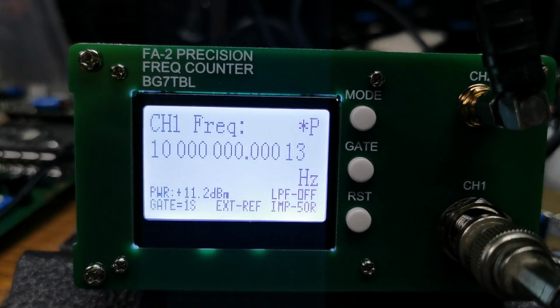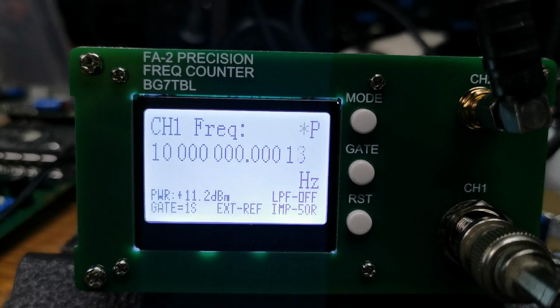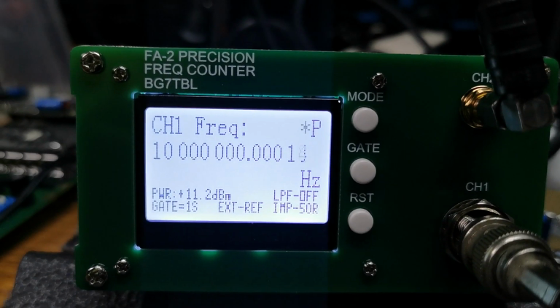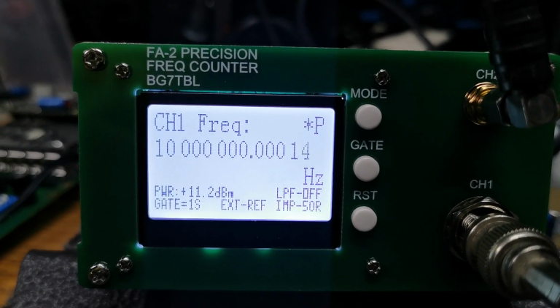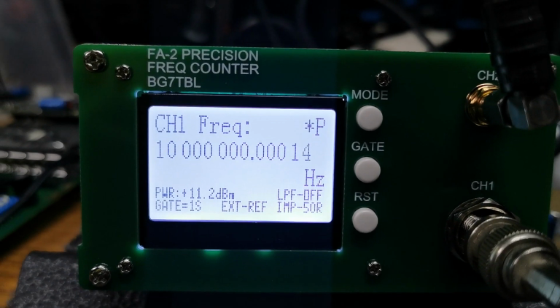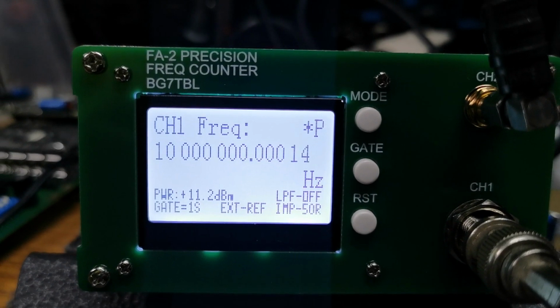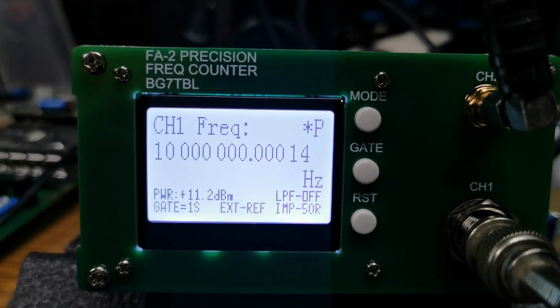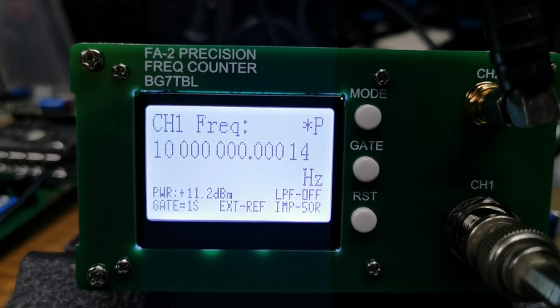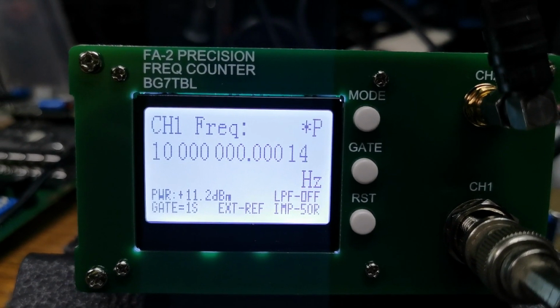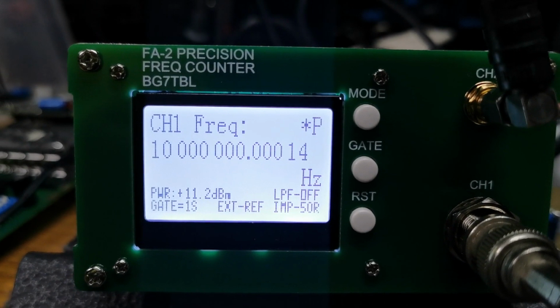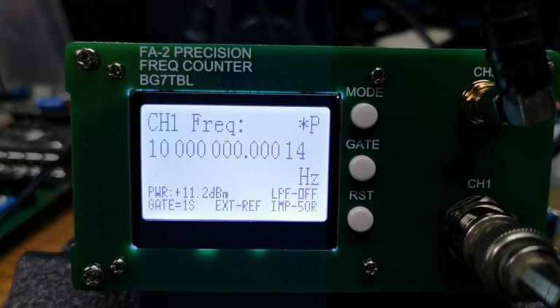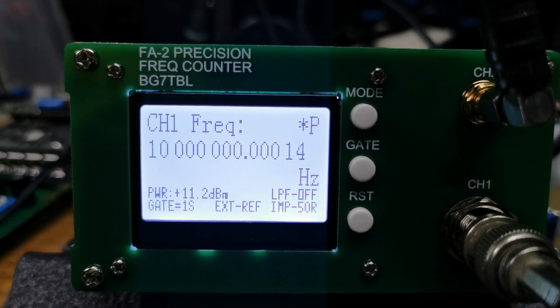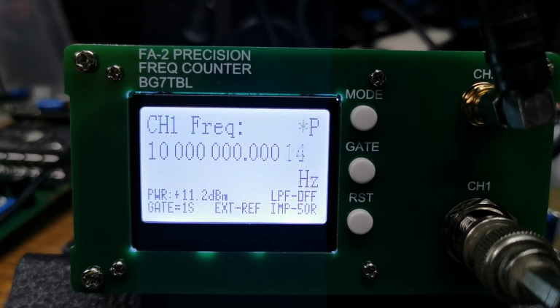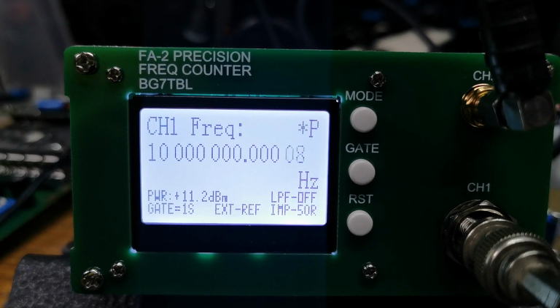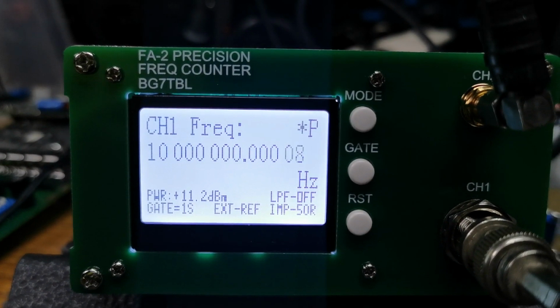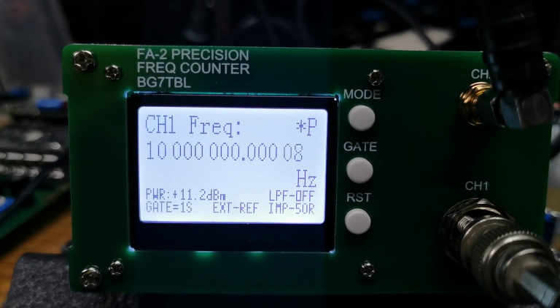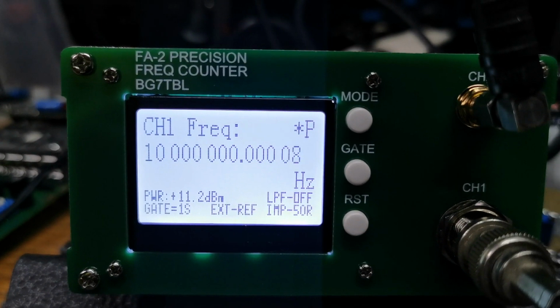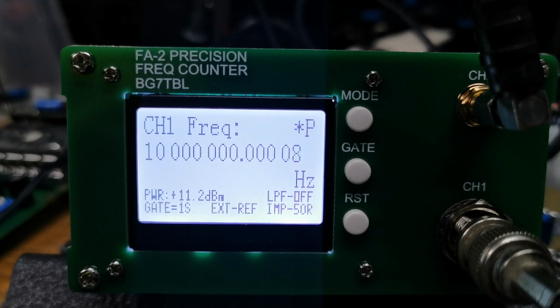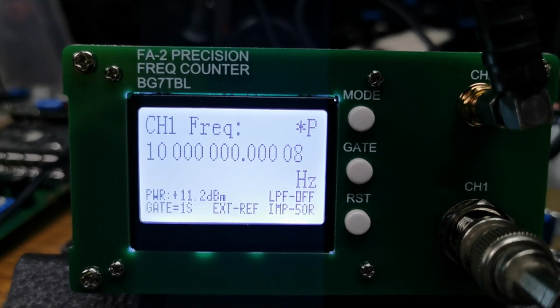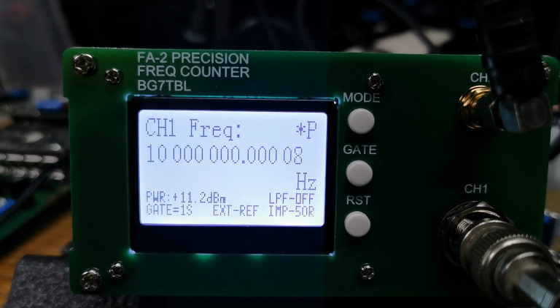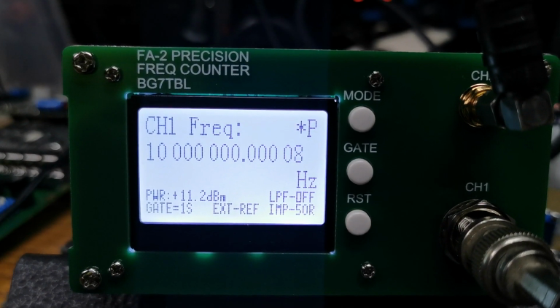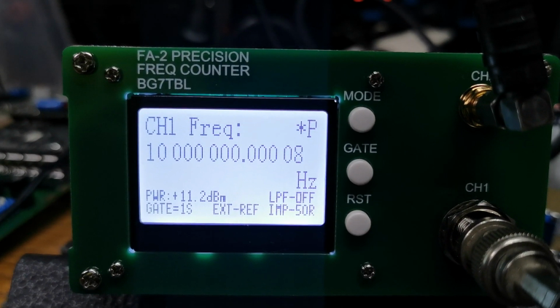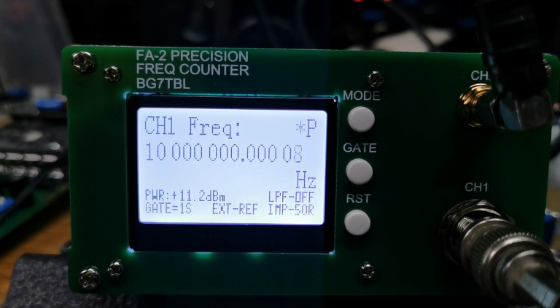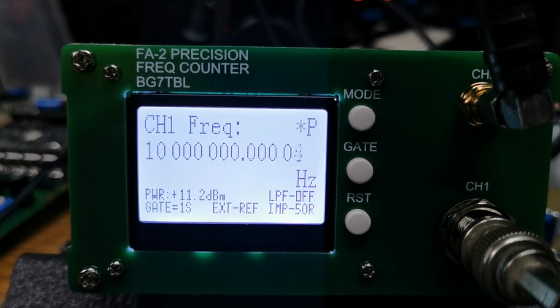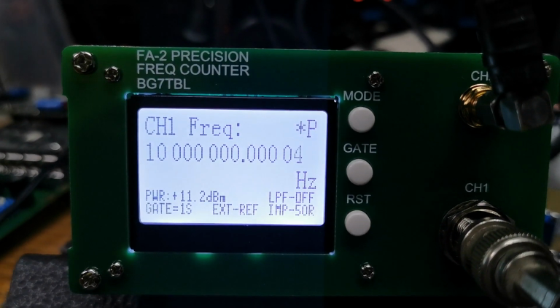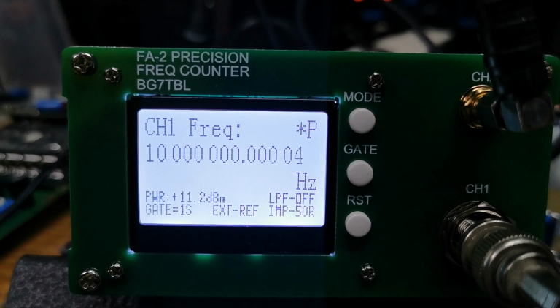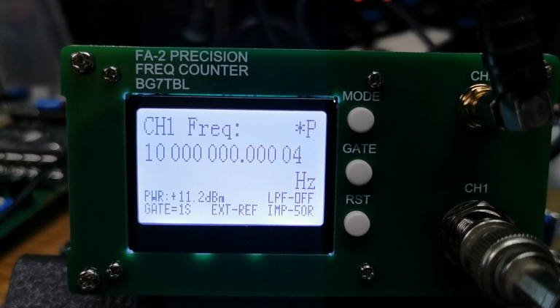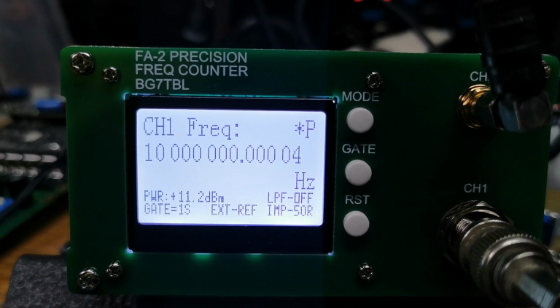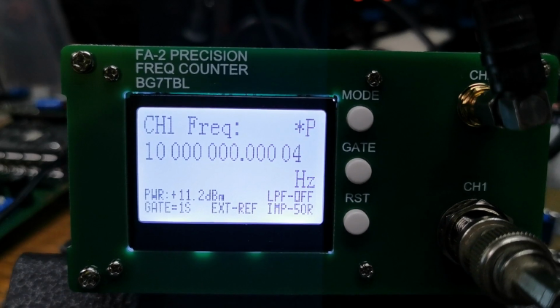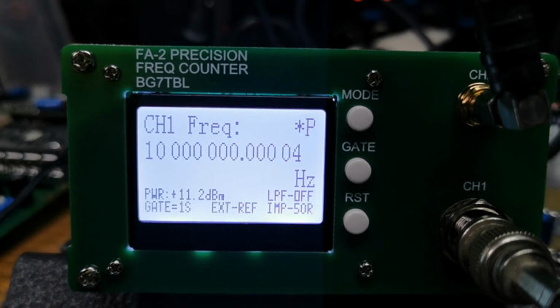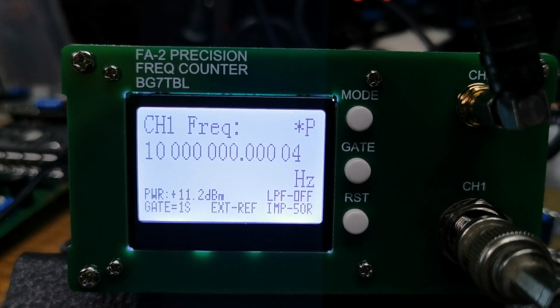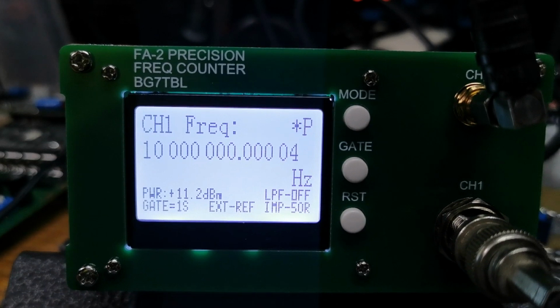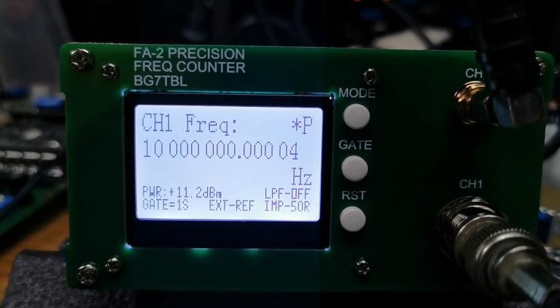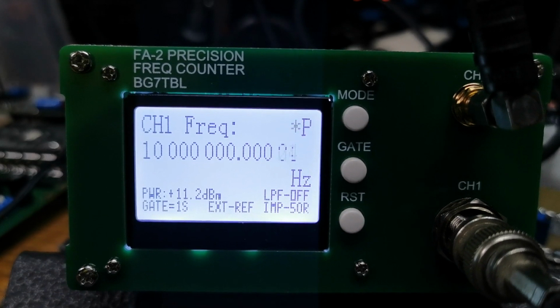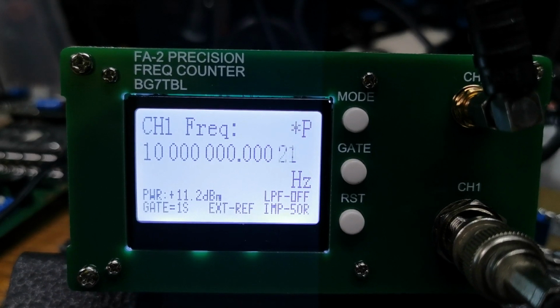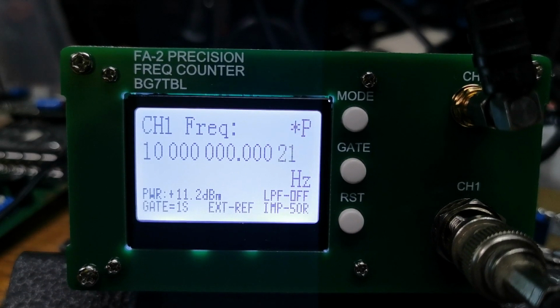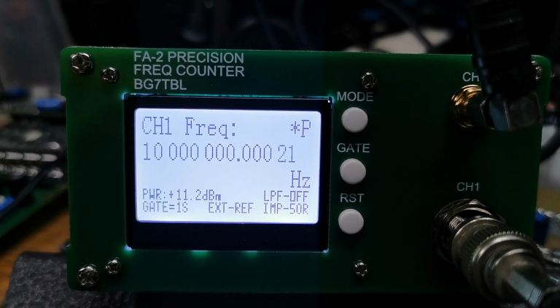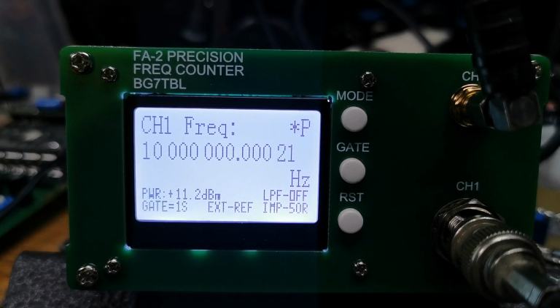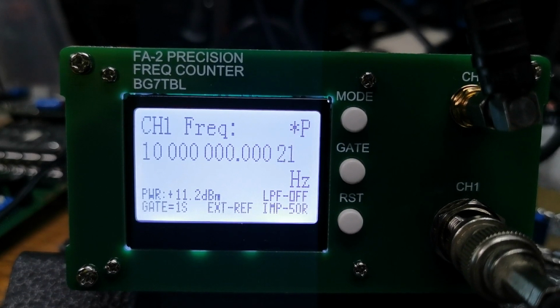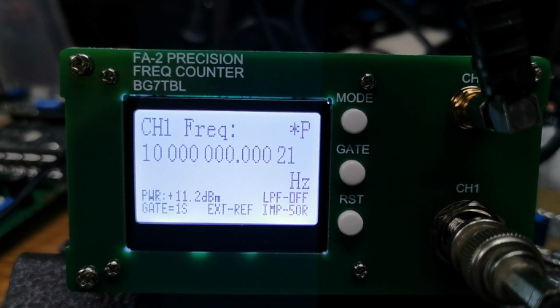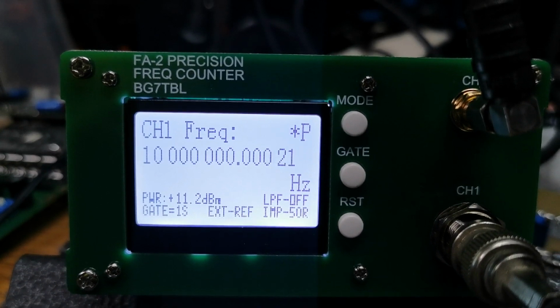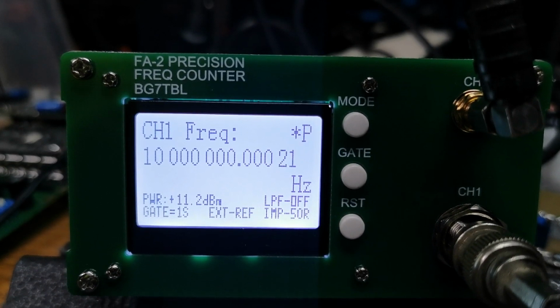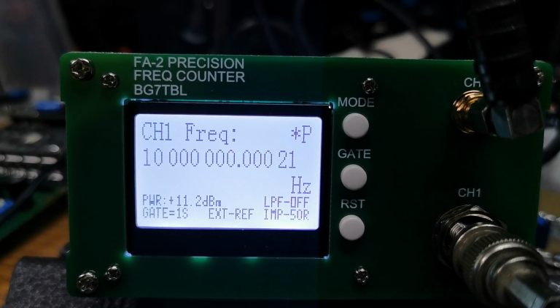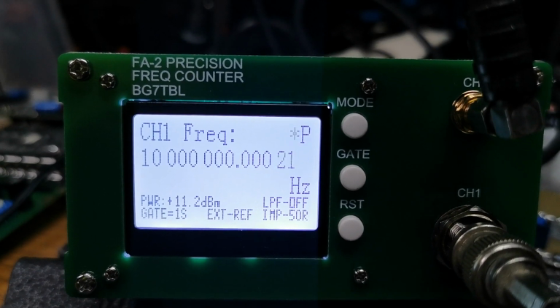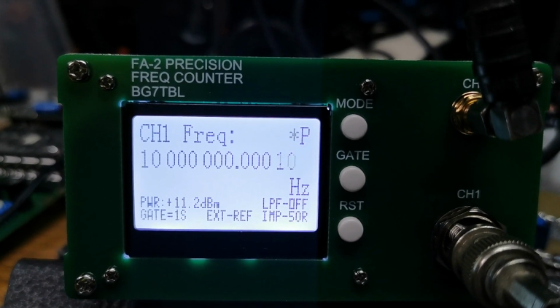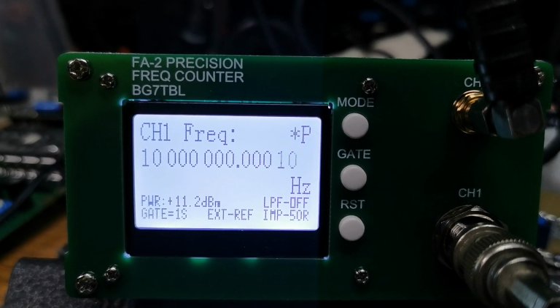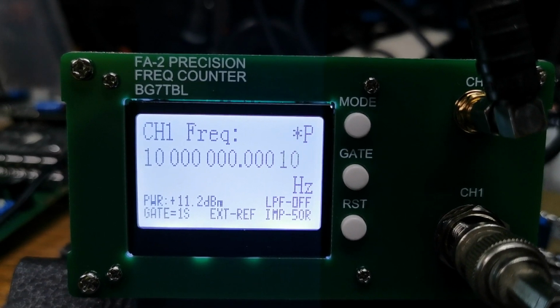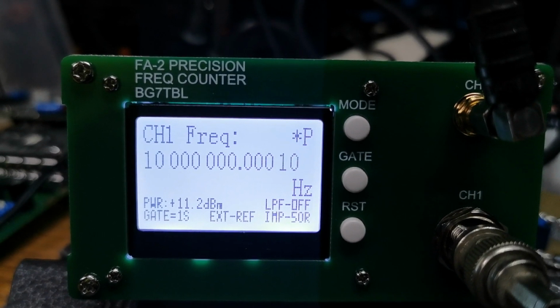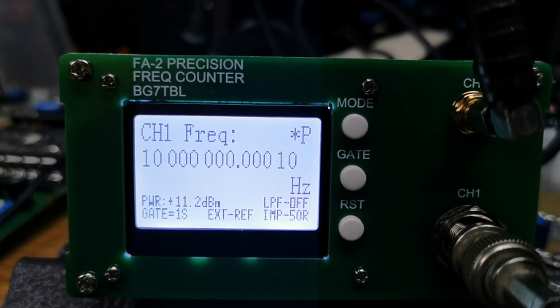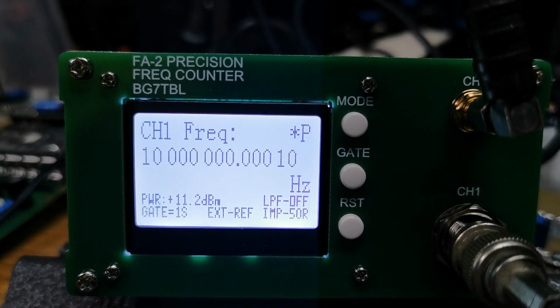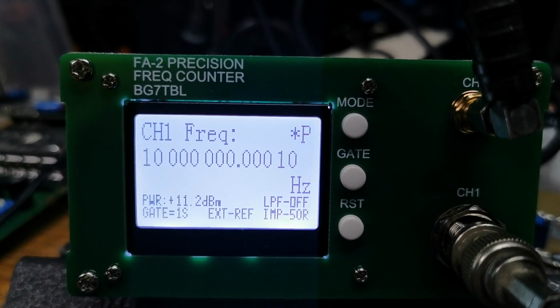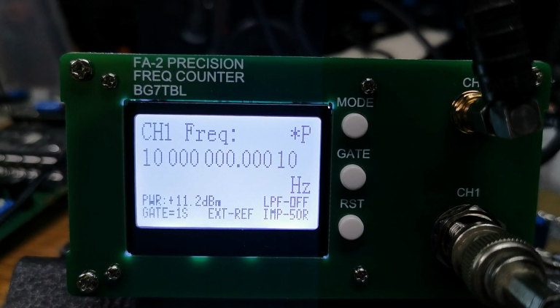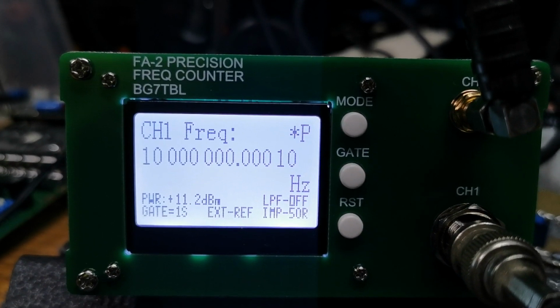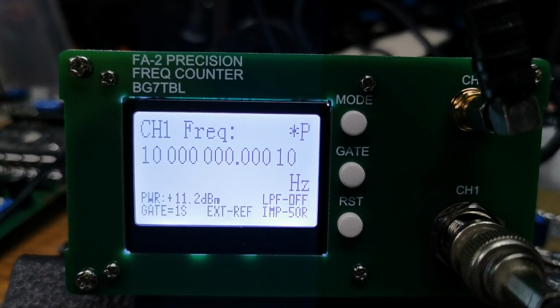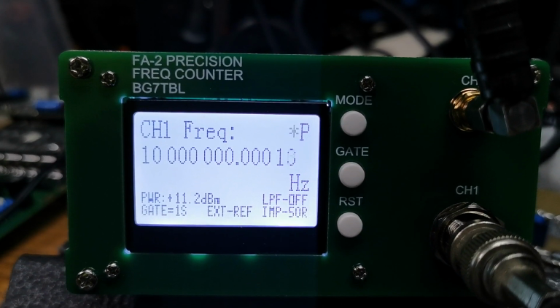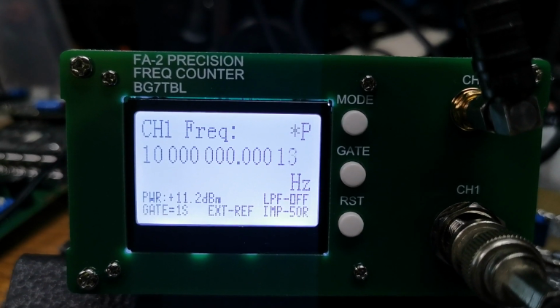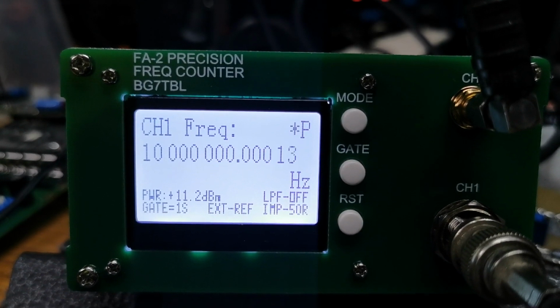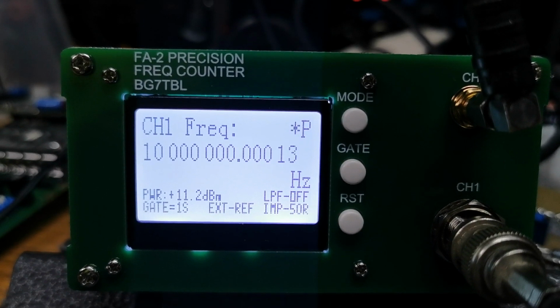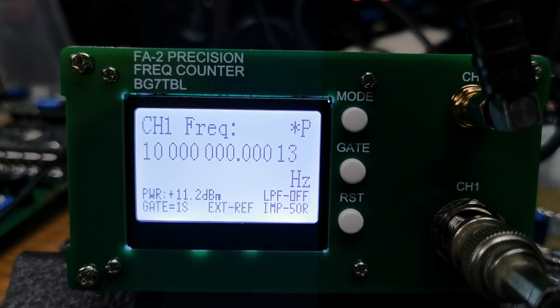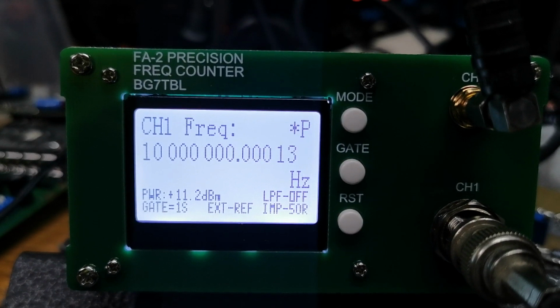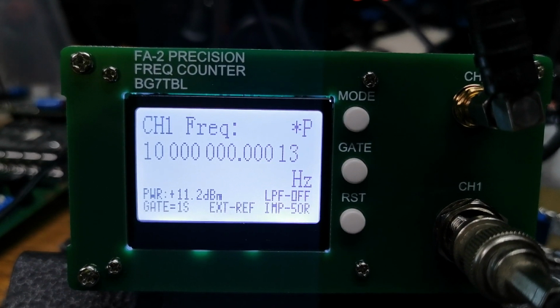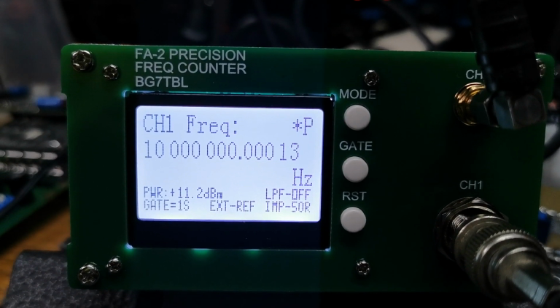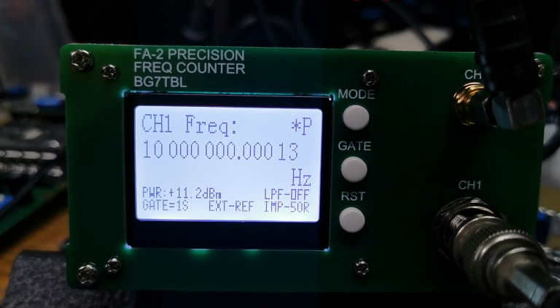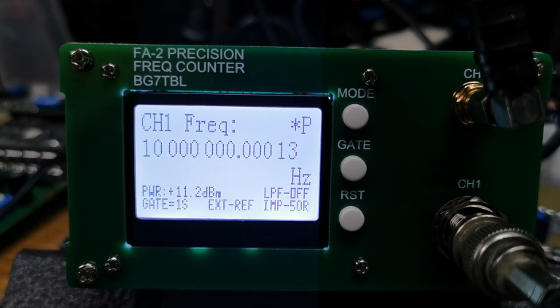Yes, you can see the accuracy there — it's quite crazy. I'm super, super impressed with it.